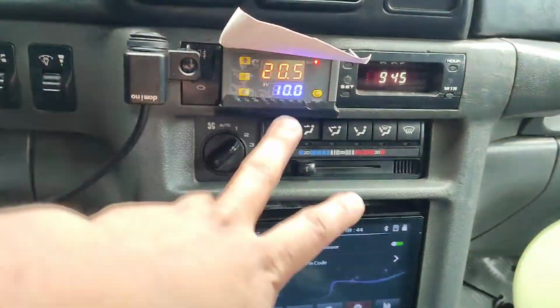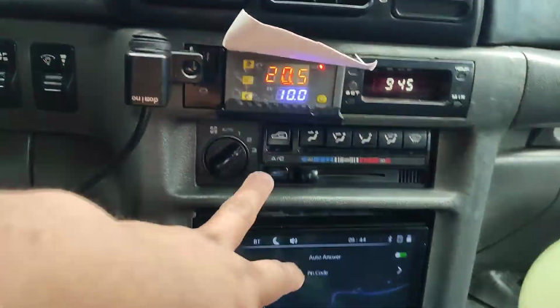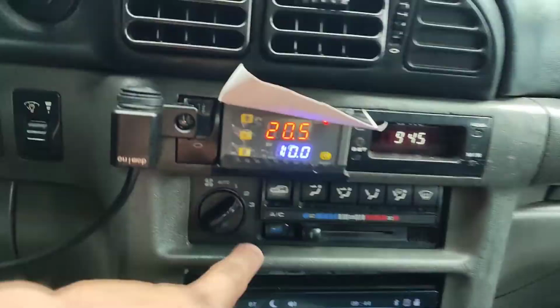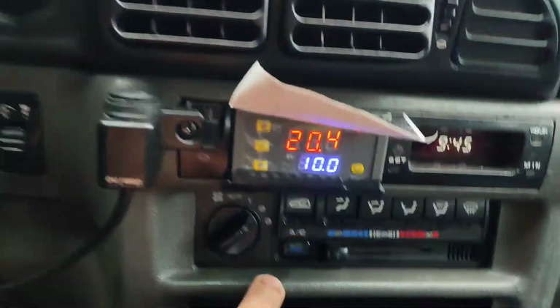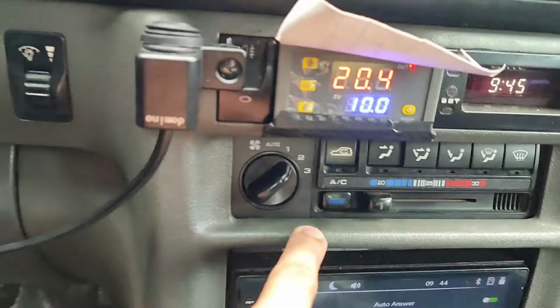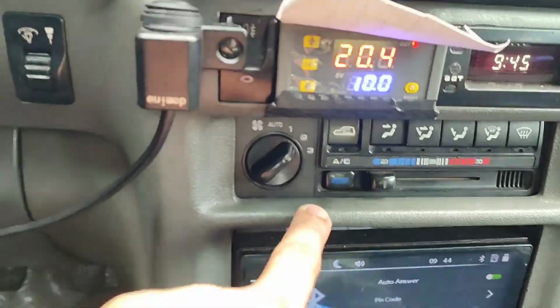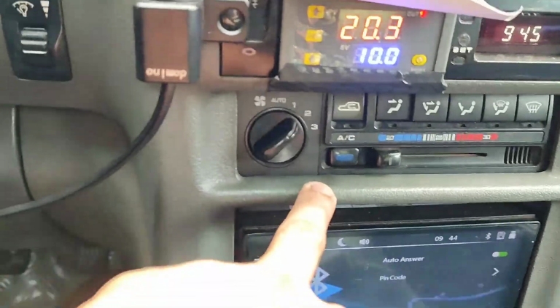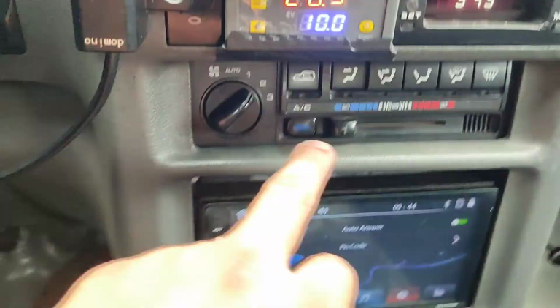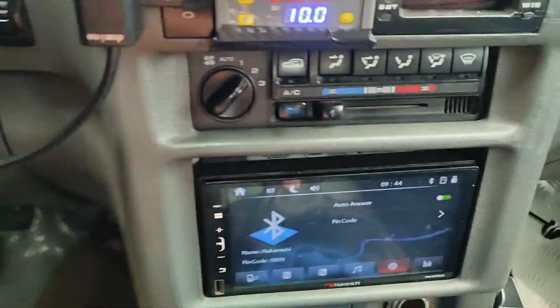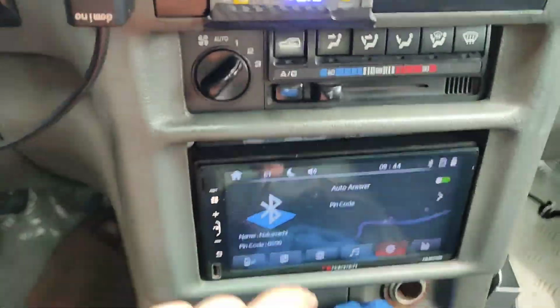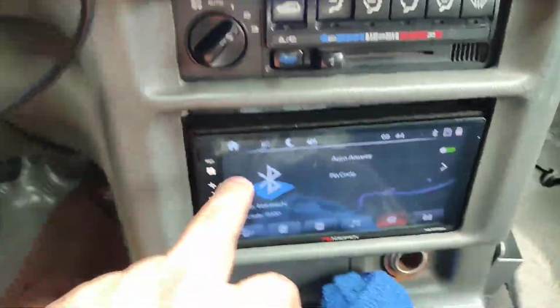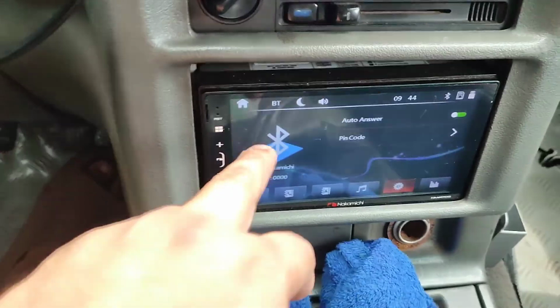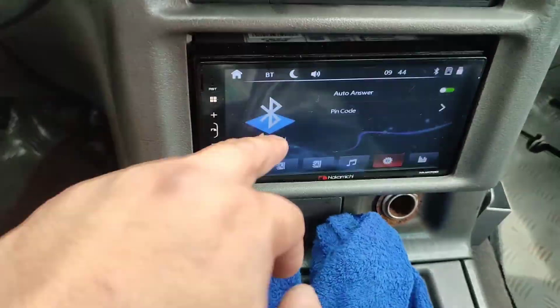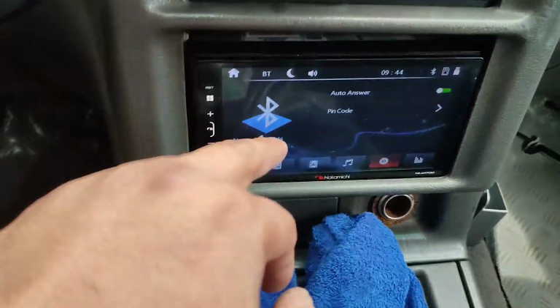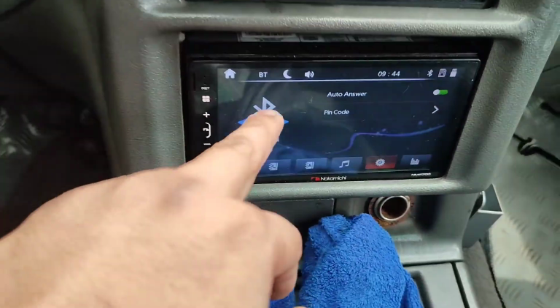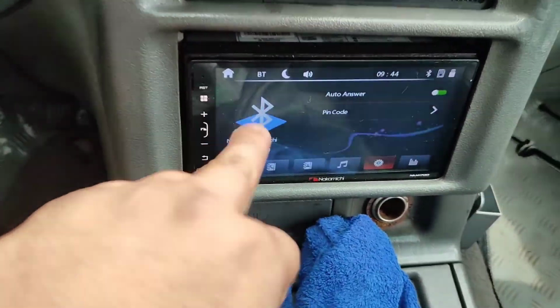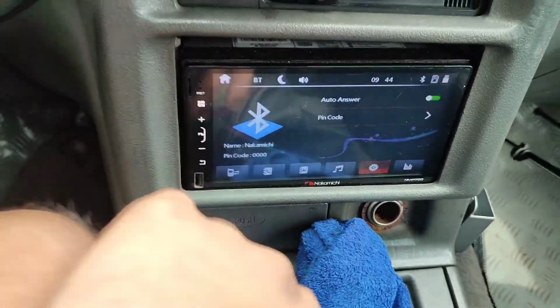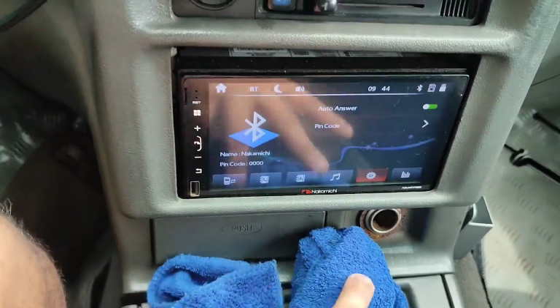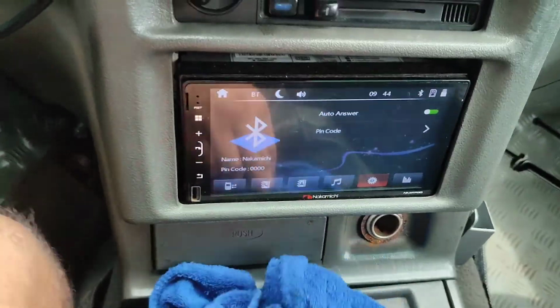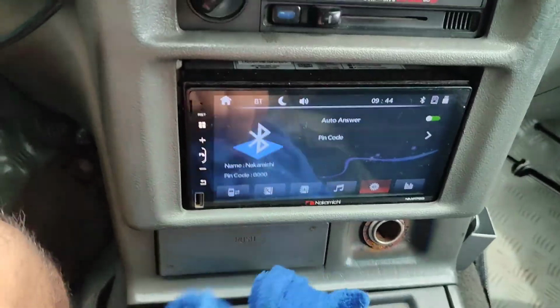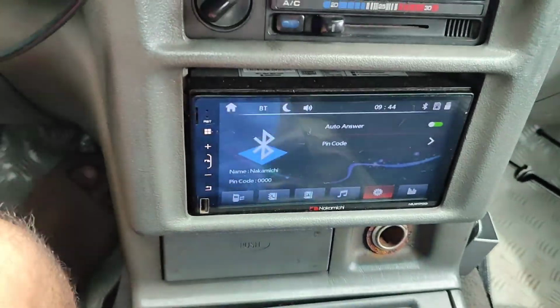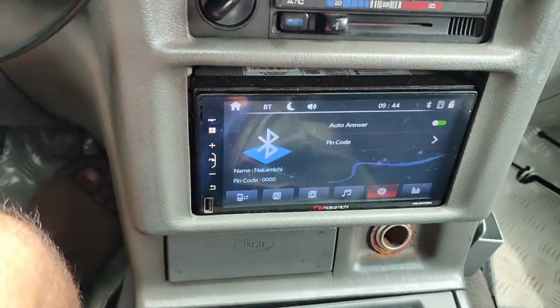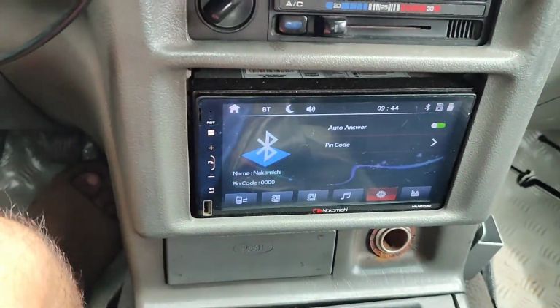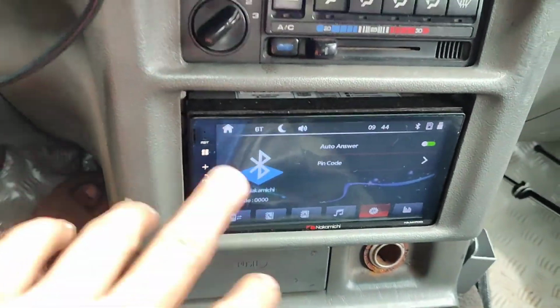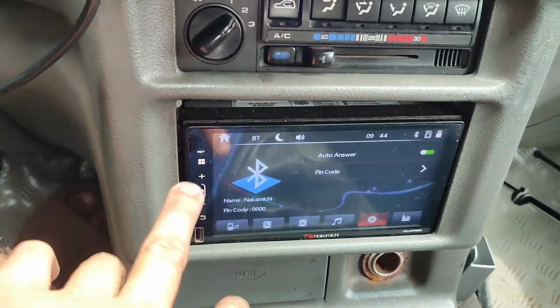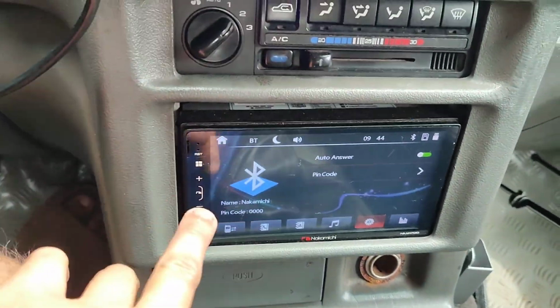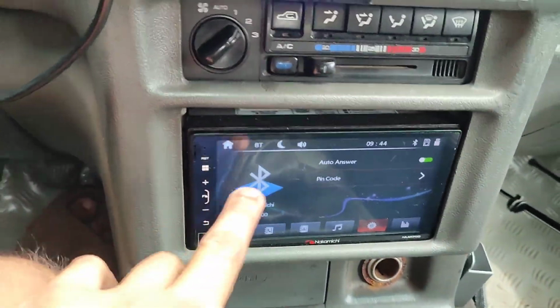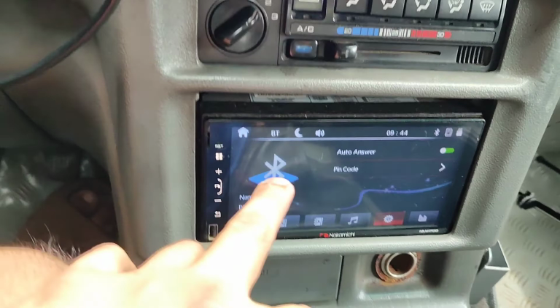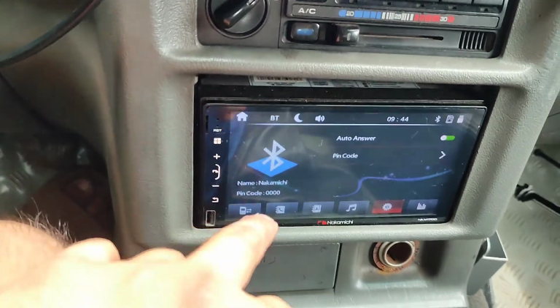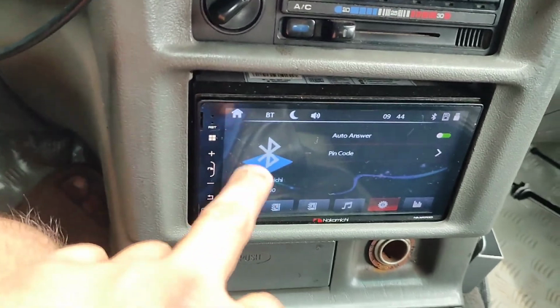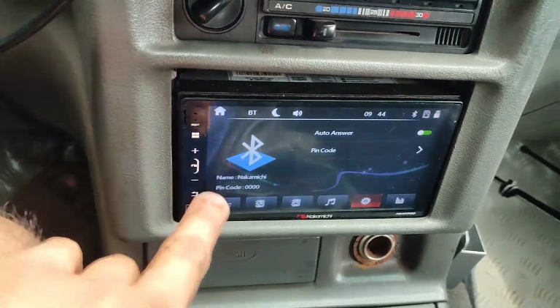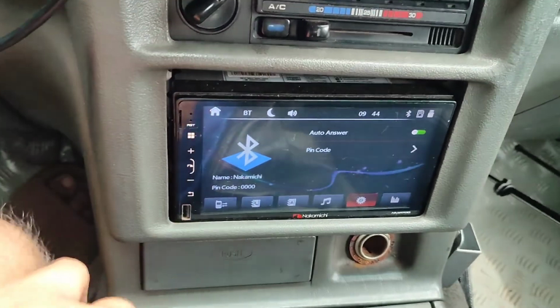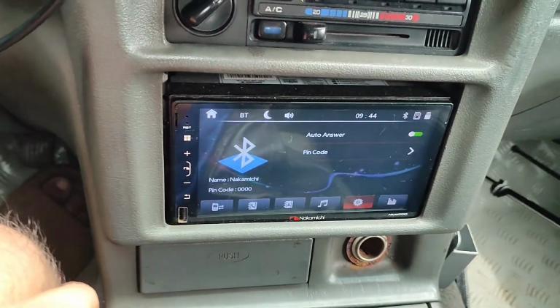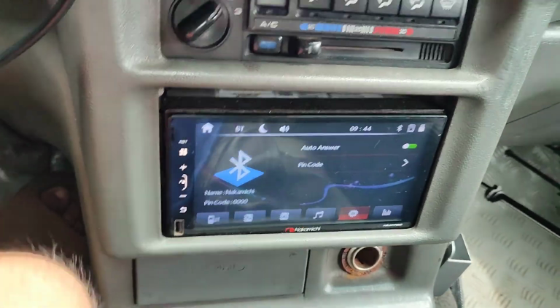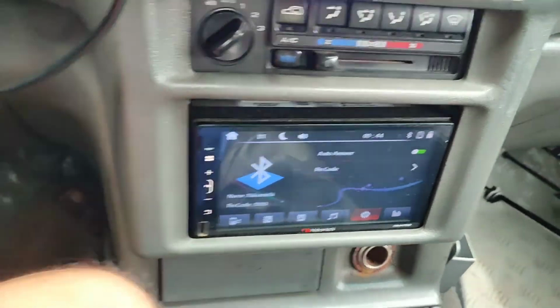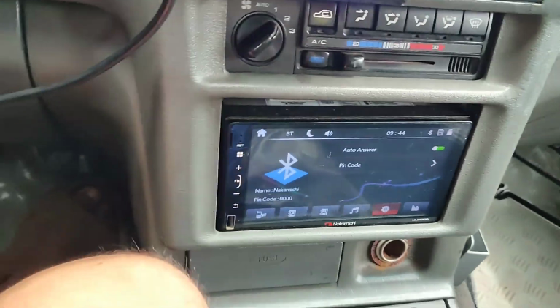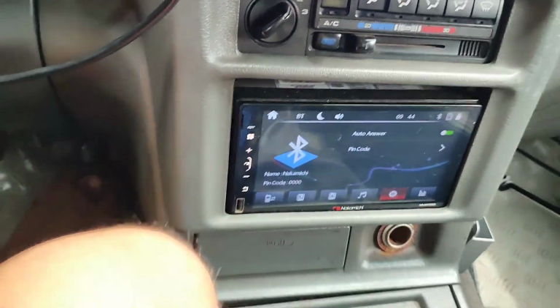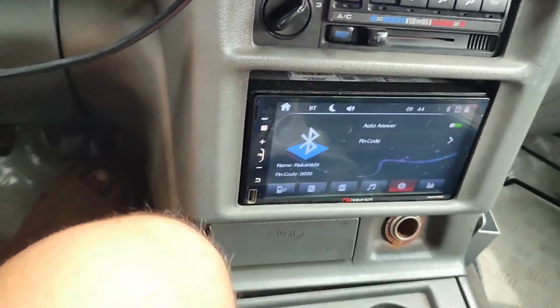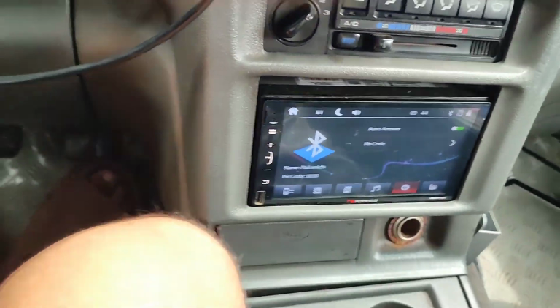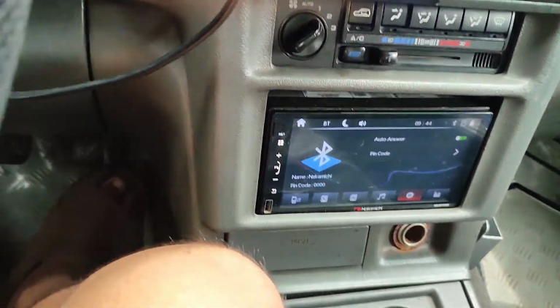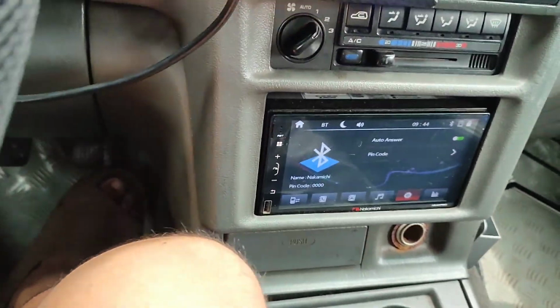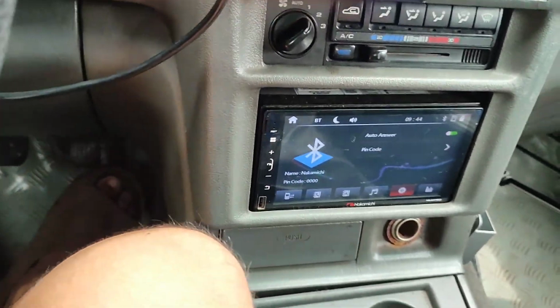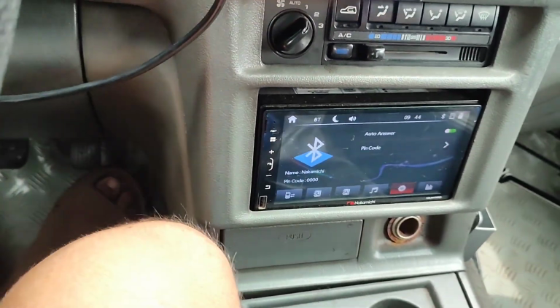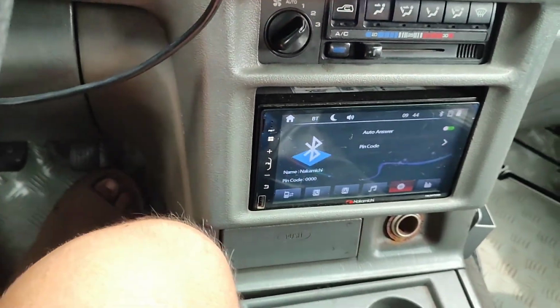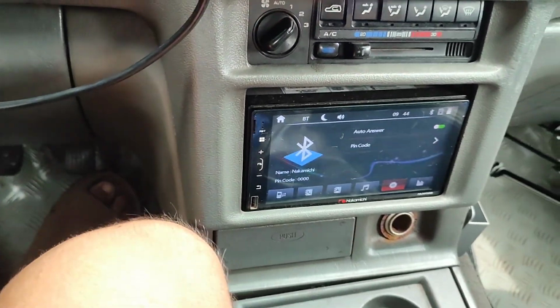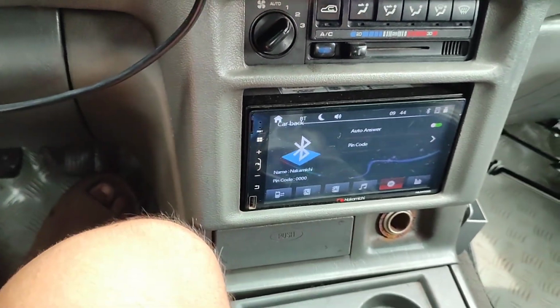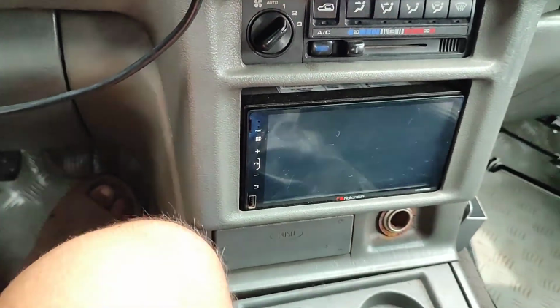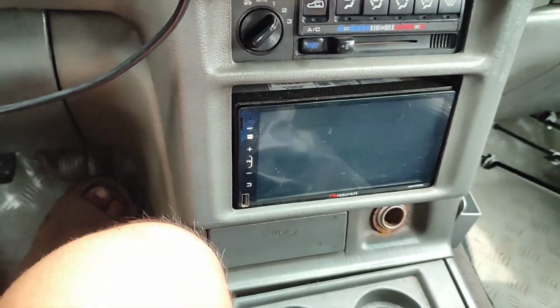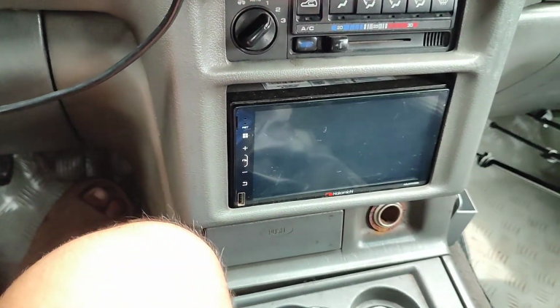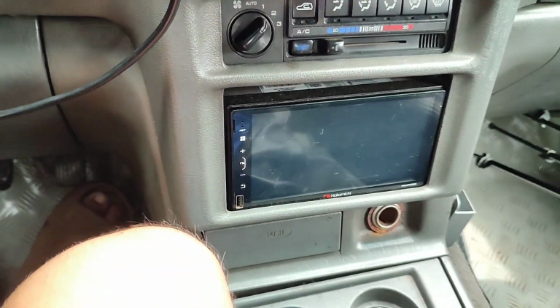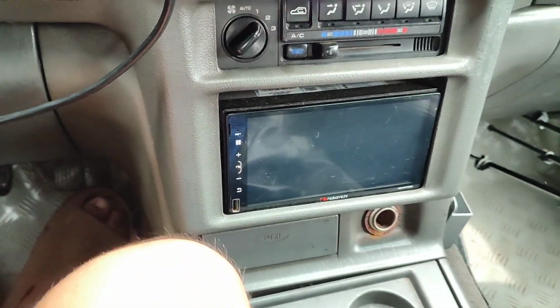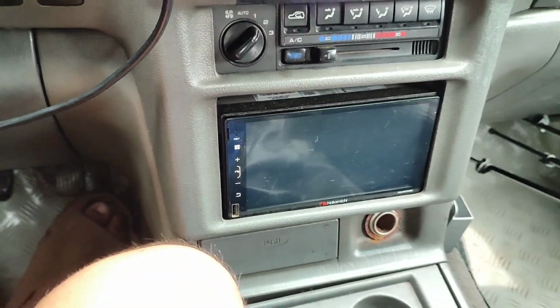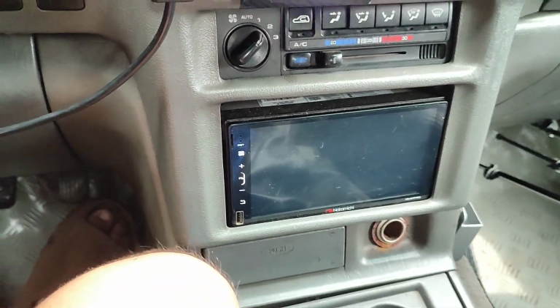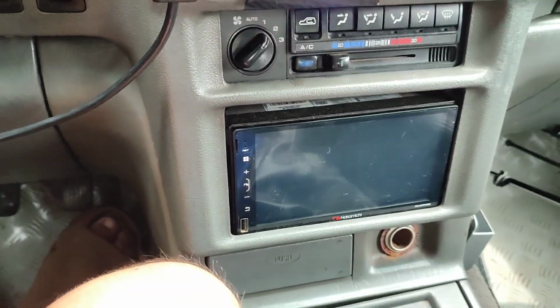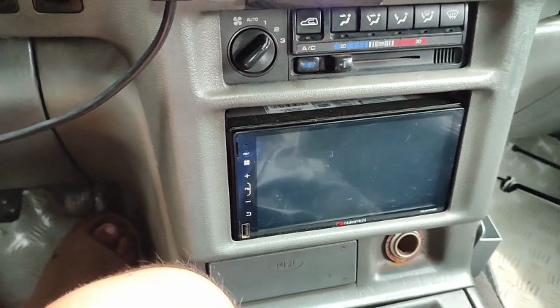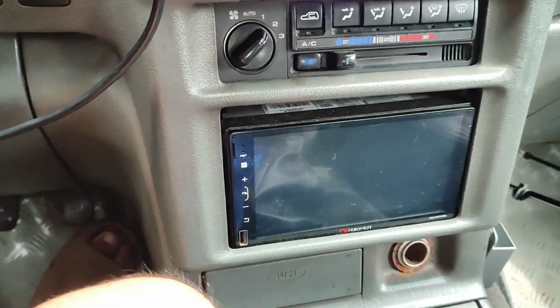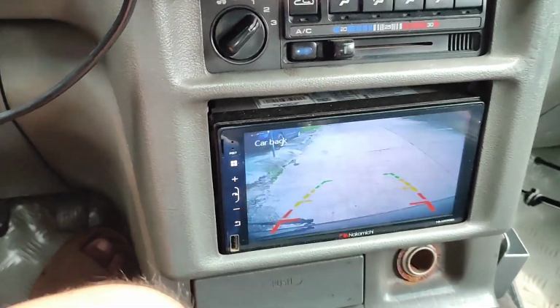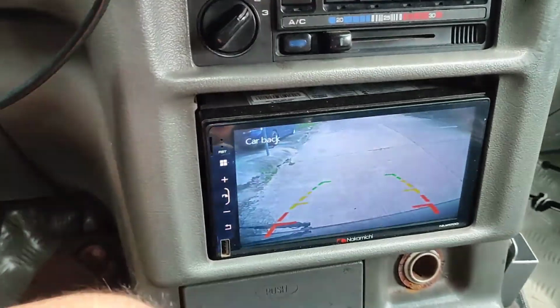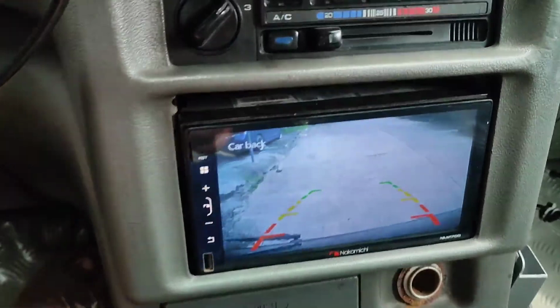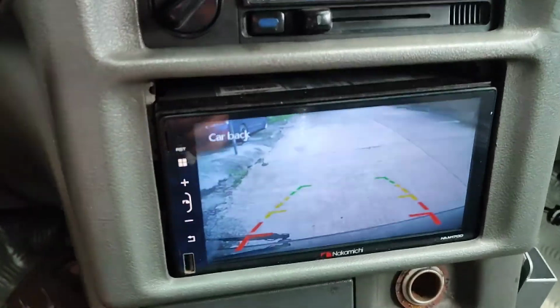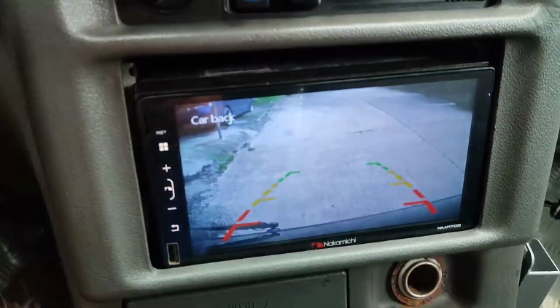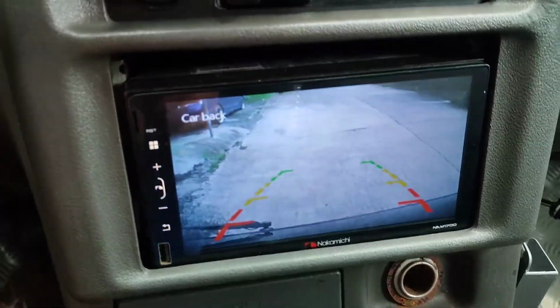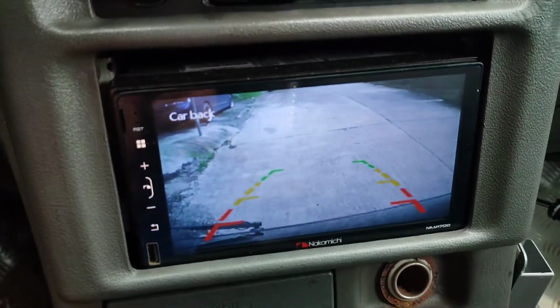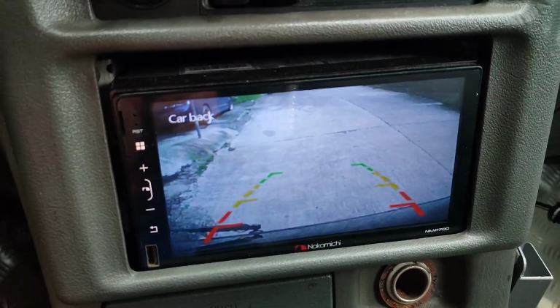Aircon switch yan. 2DIN stereo with unit, with bluetooth, reverse camera — check natin yung reverse camera.